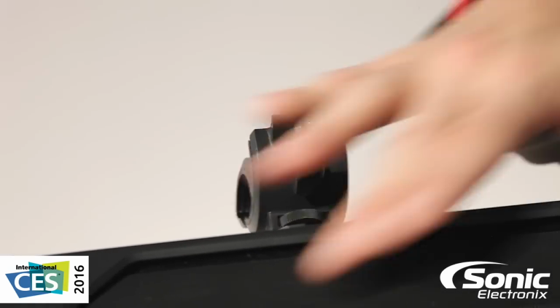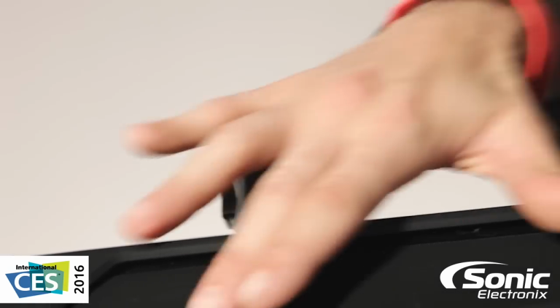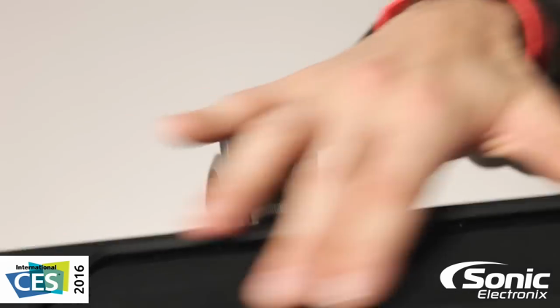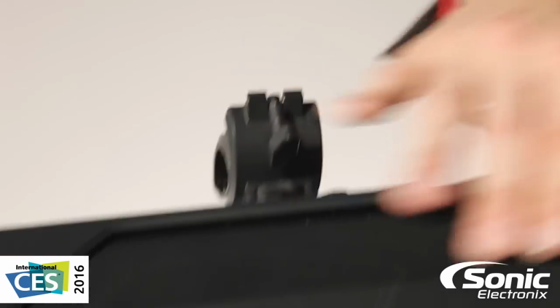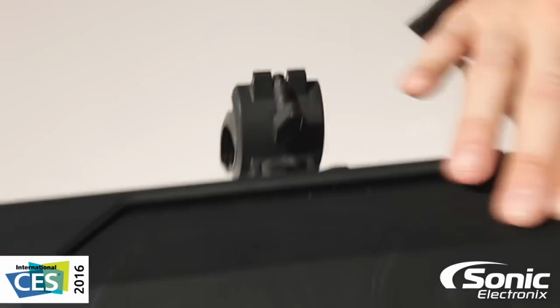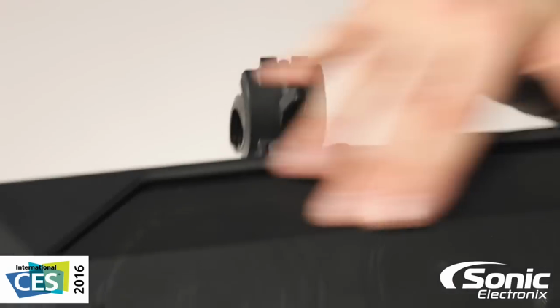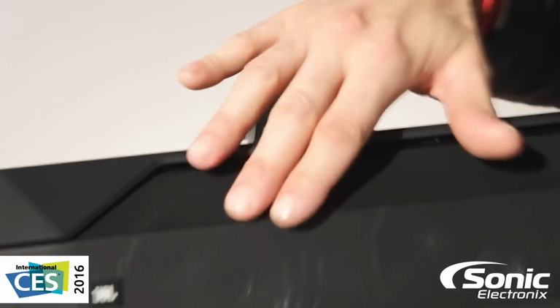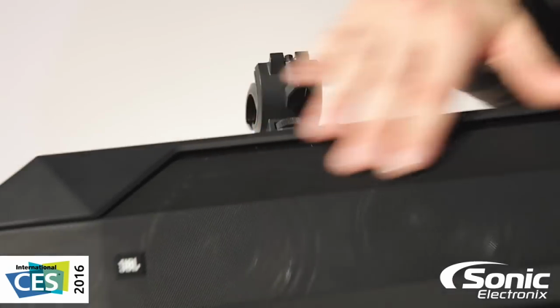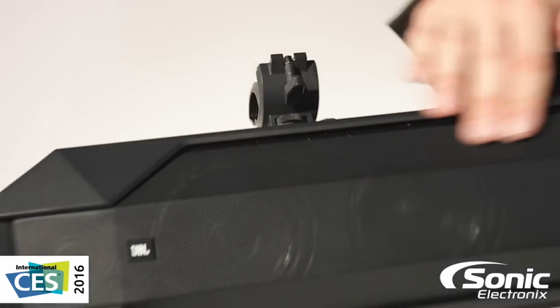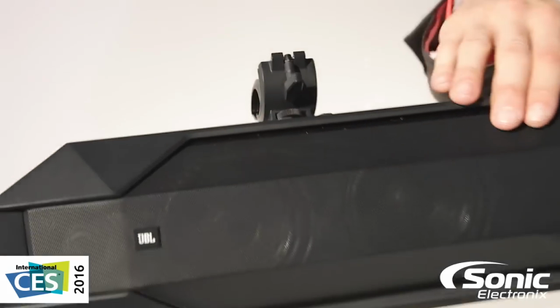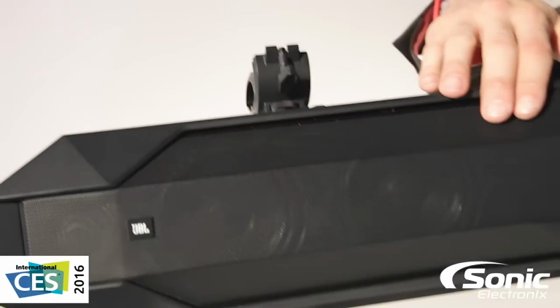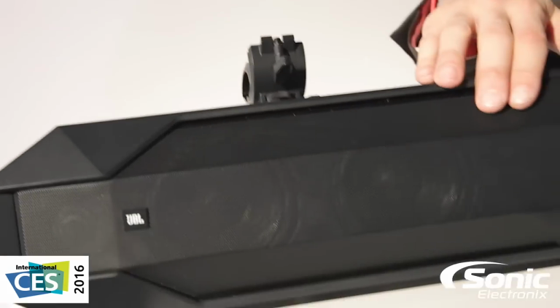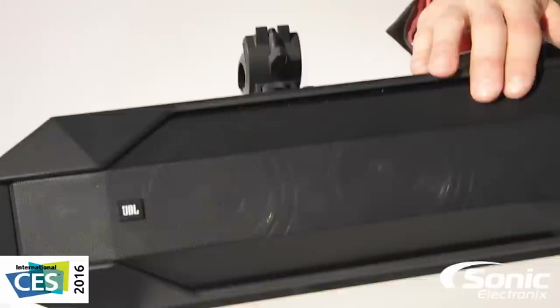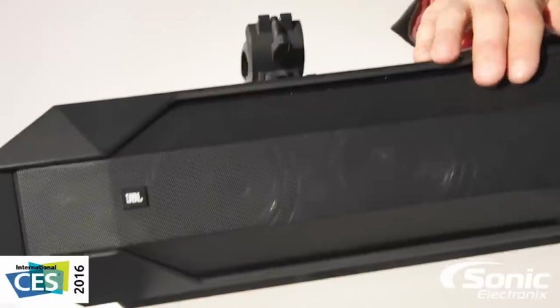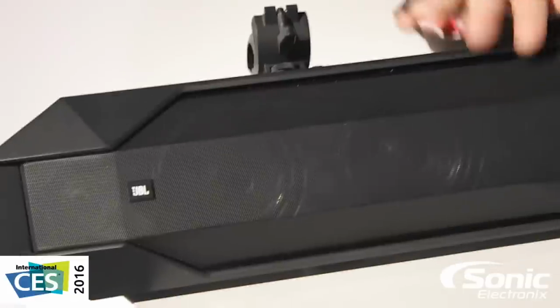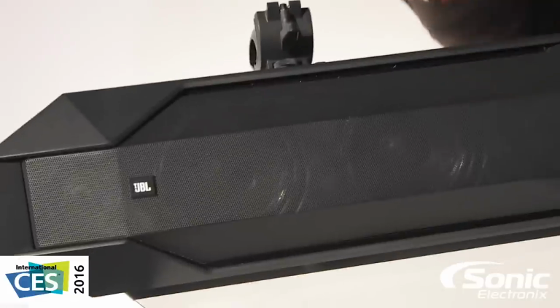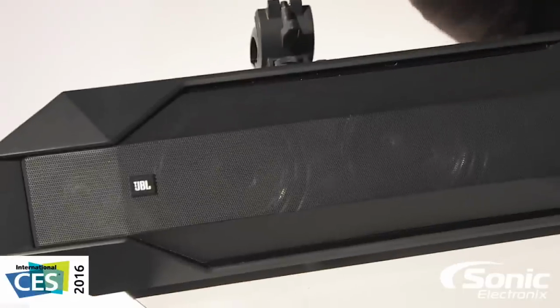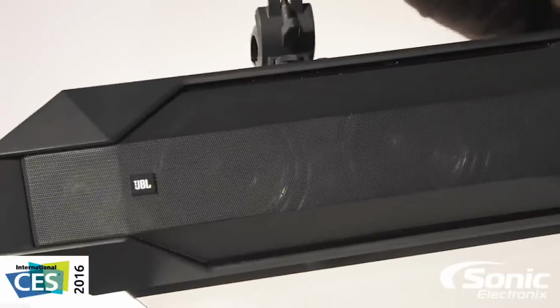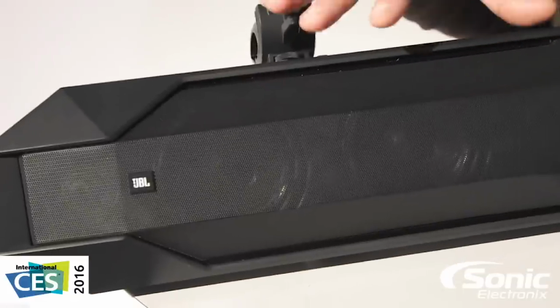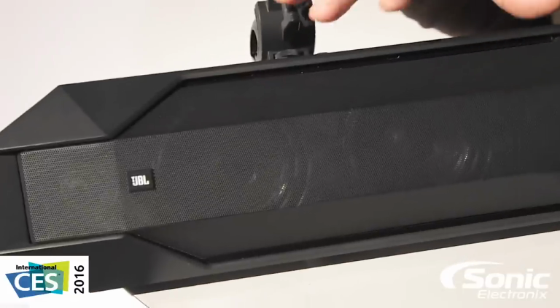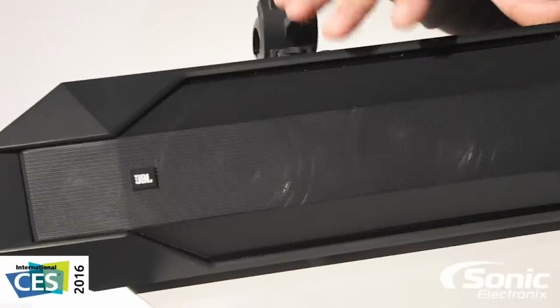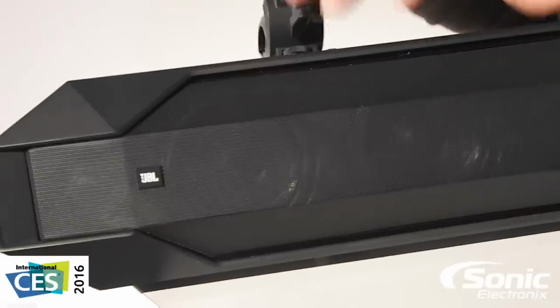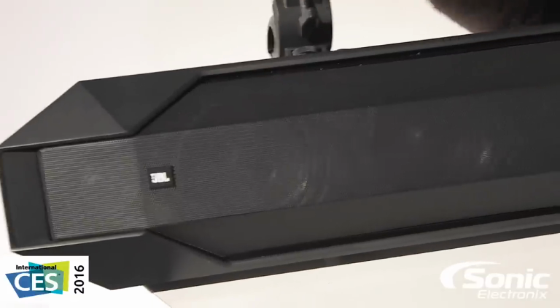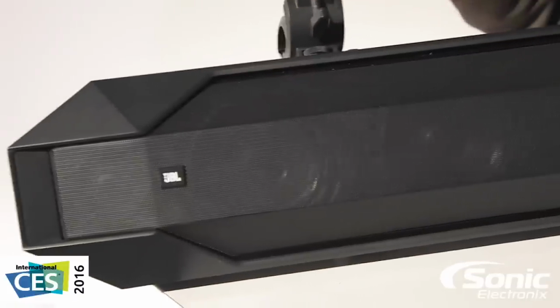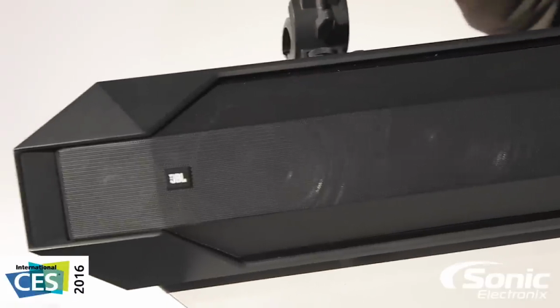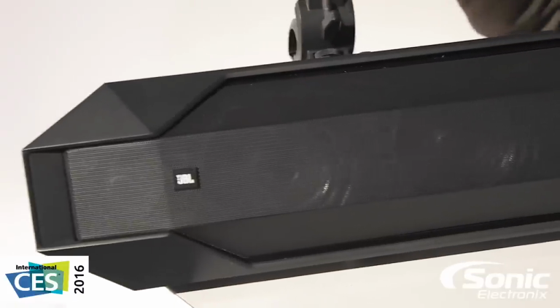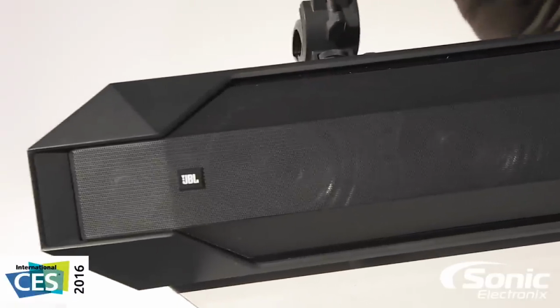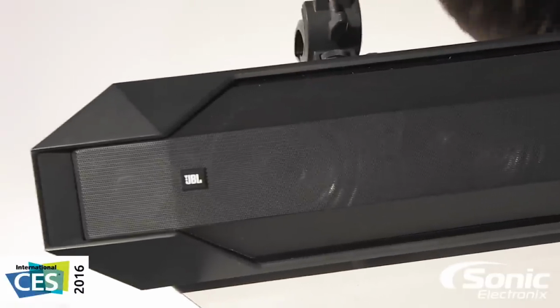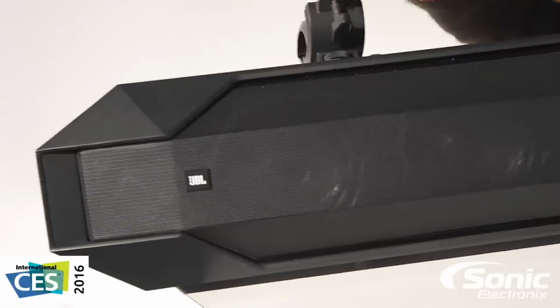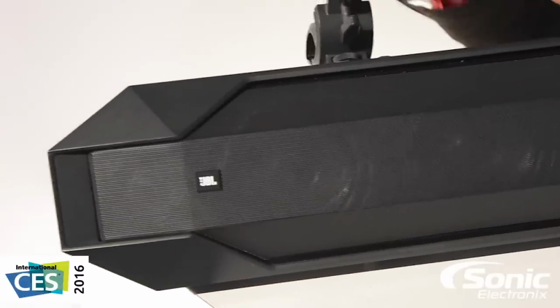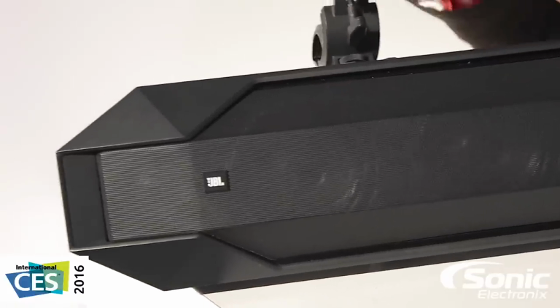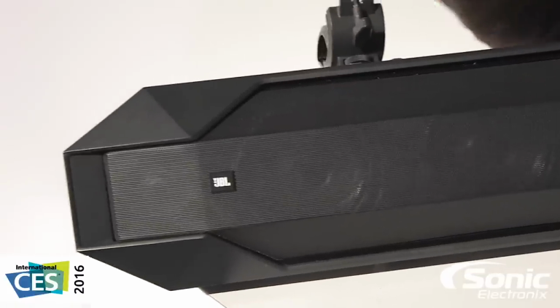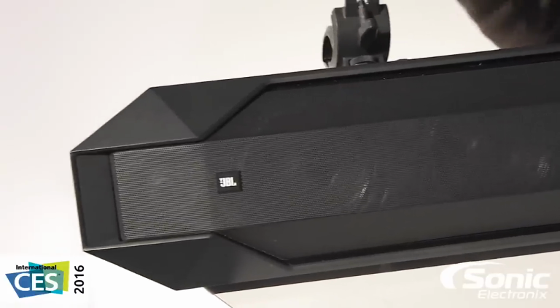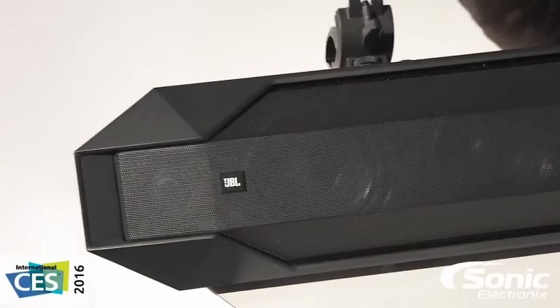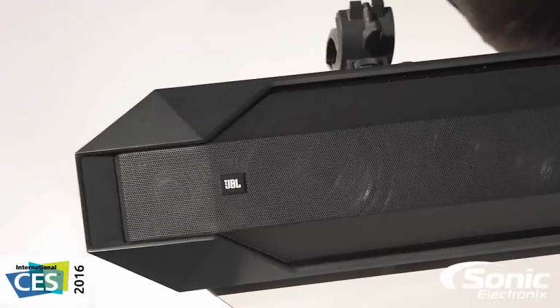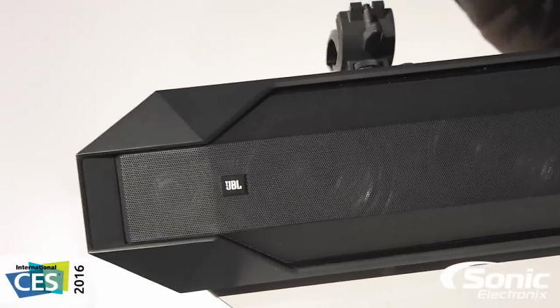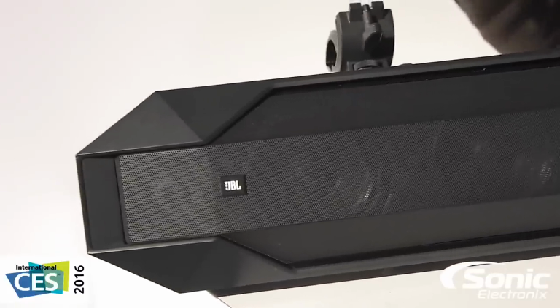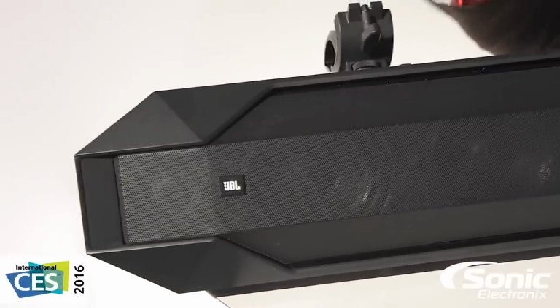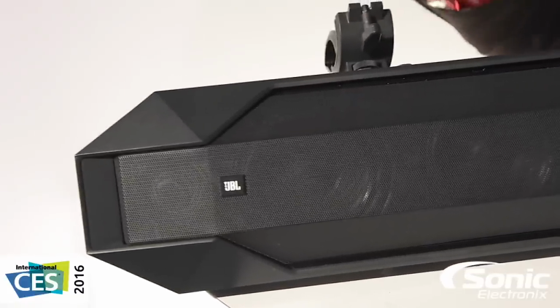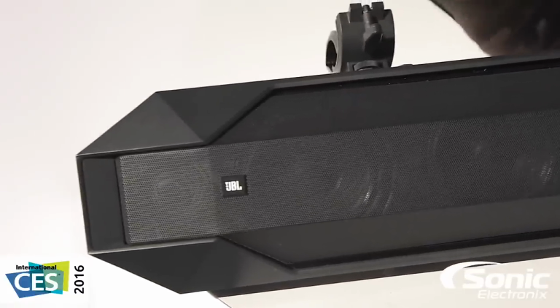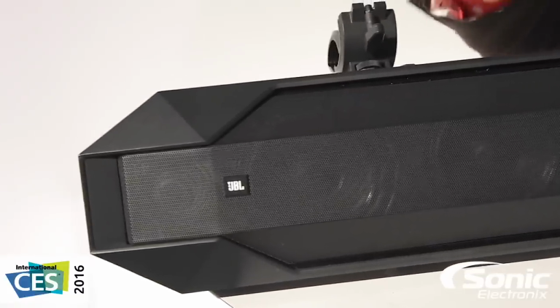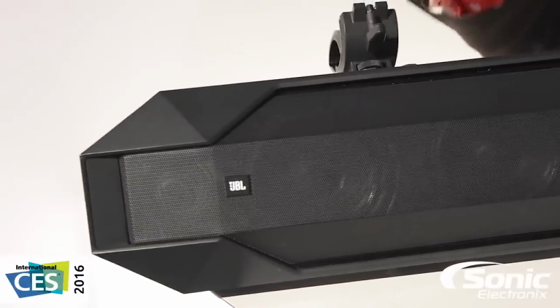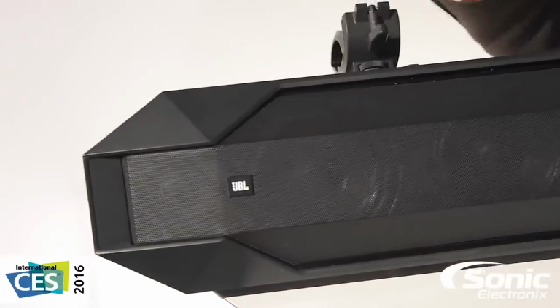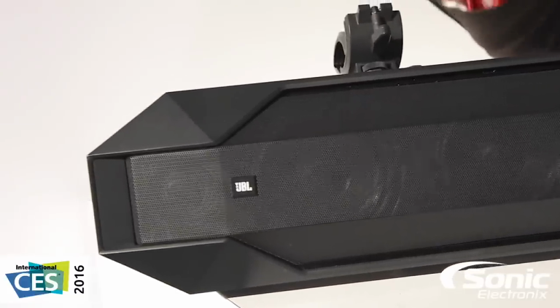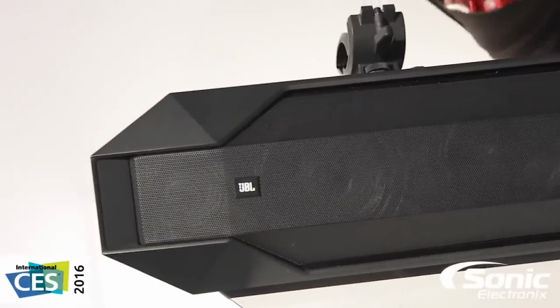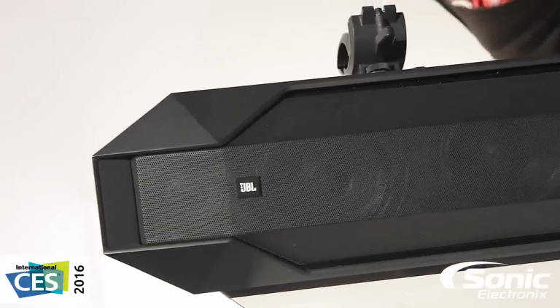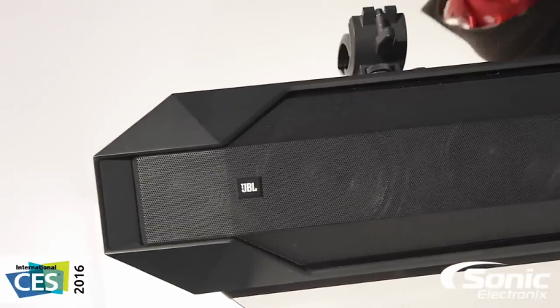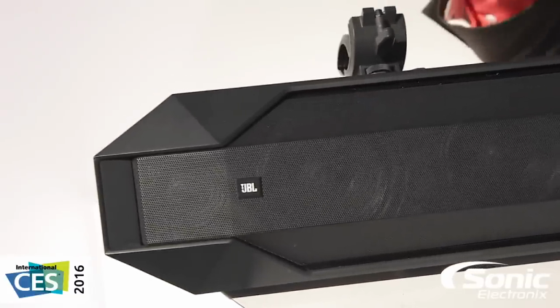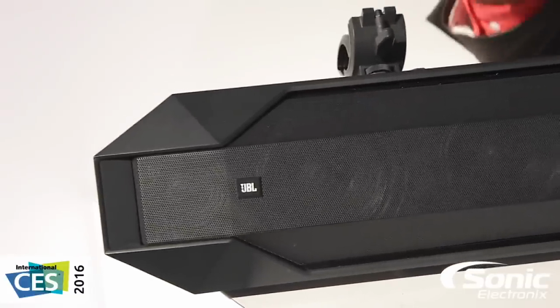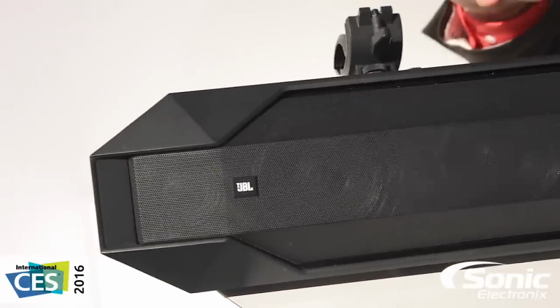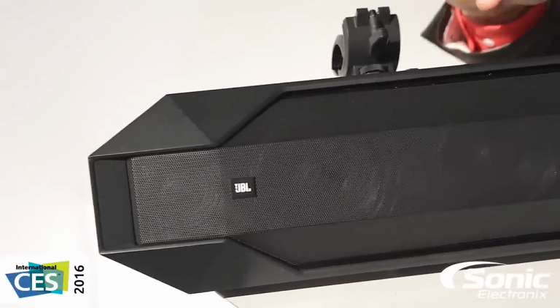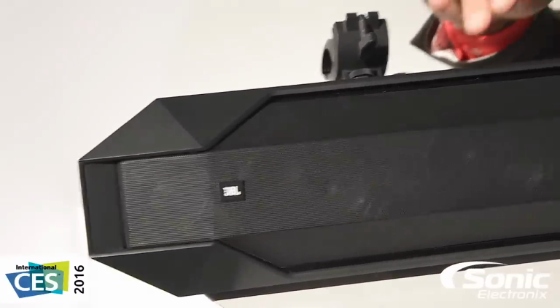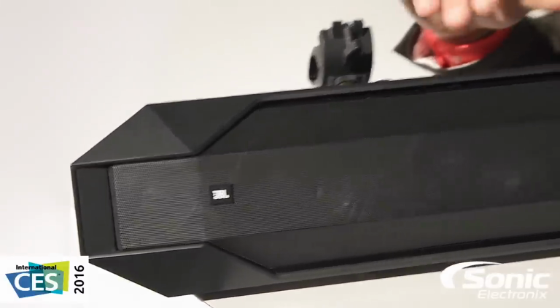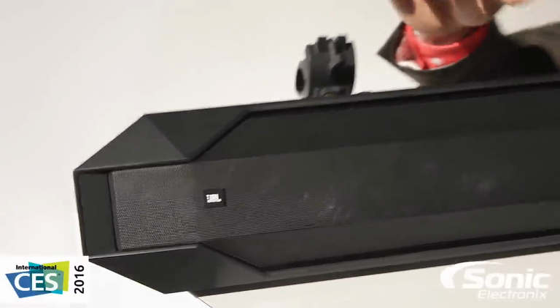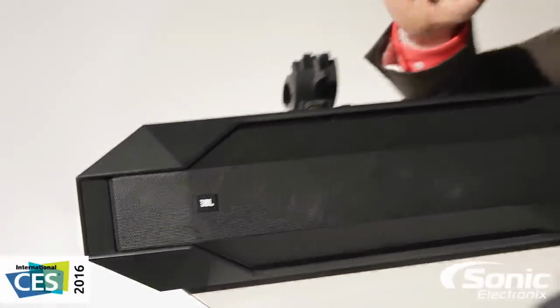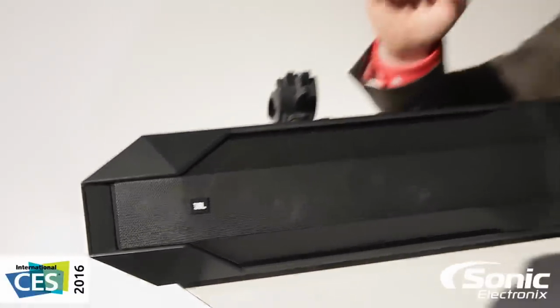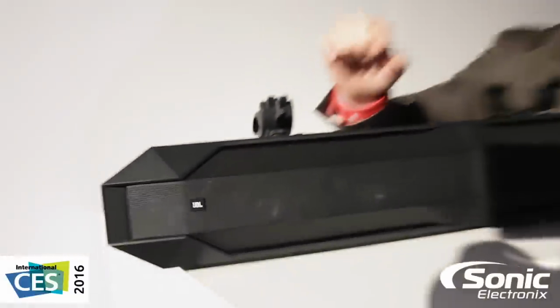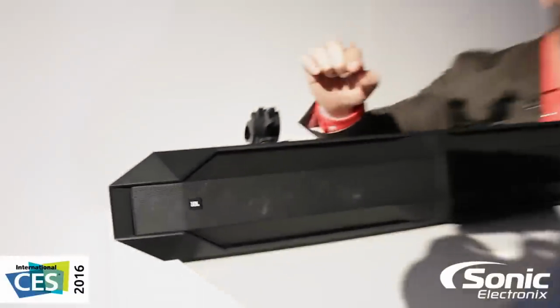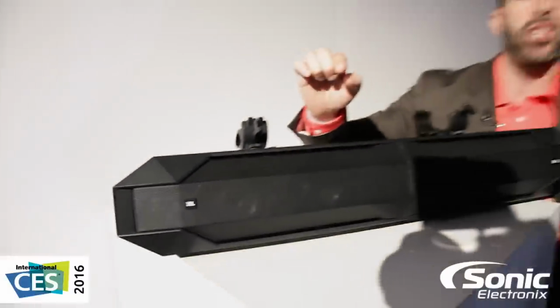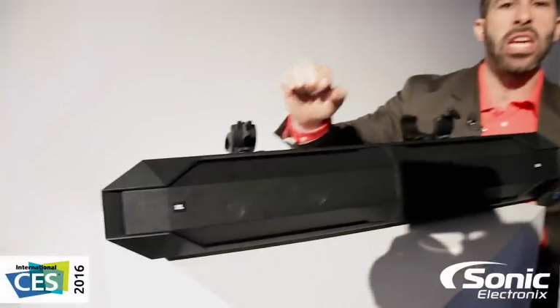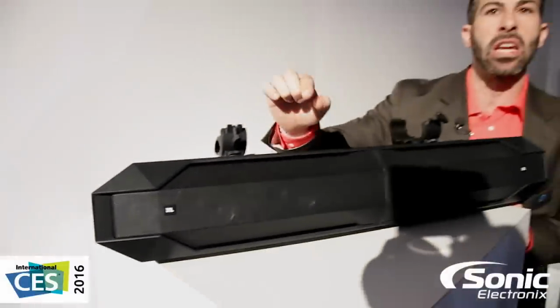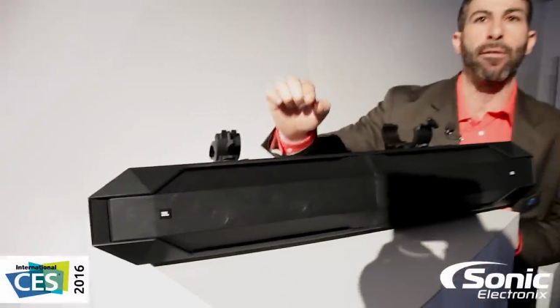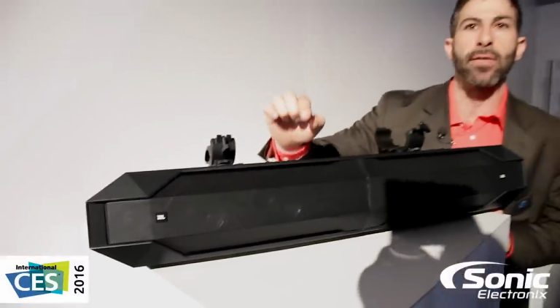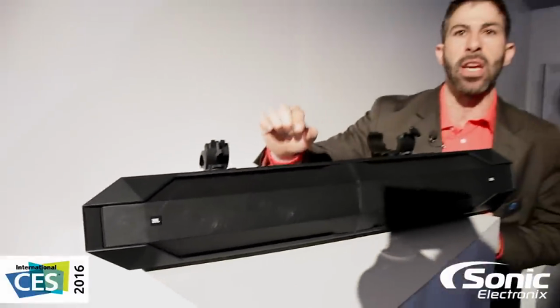High performance drivers in here — this thing rips. It will do 105 decibels at 15 feet.